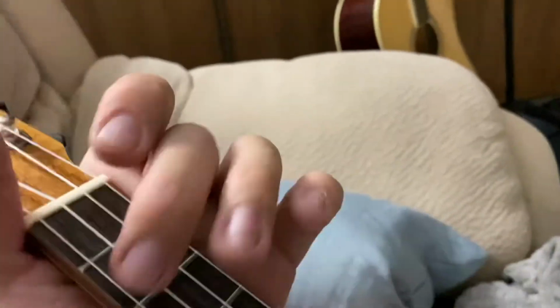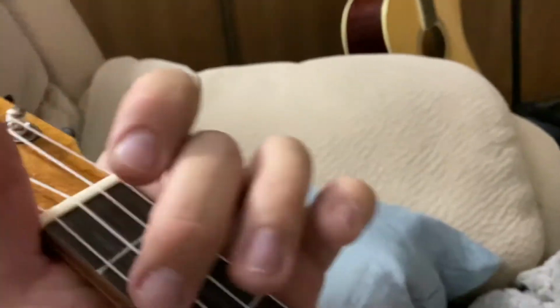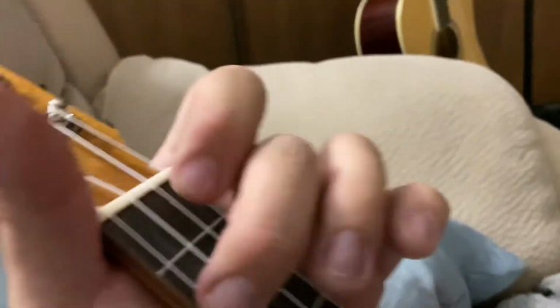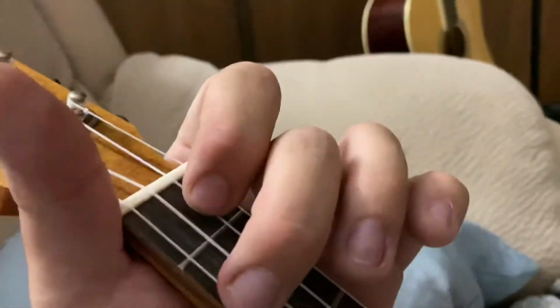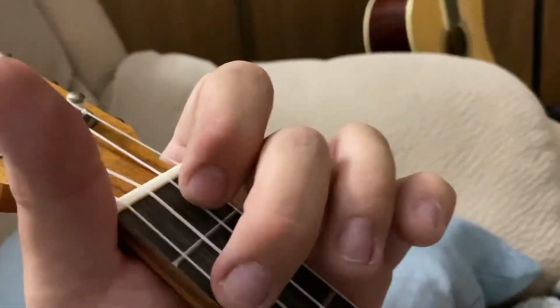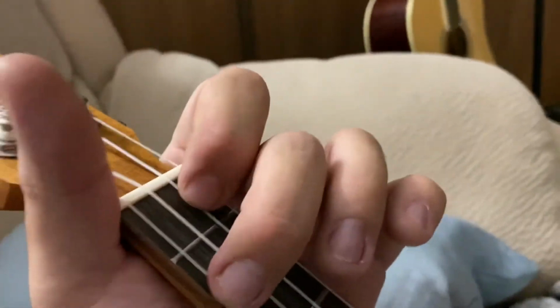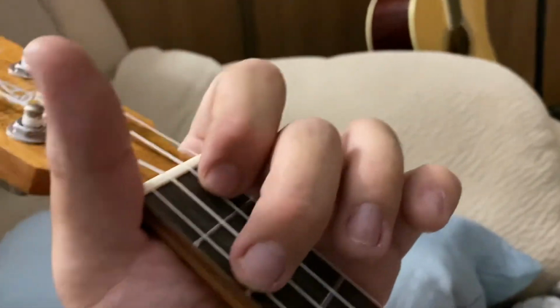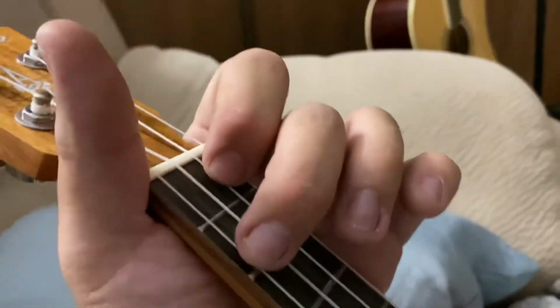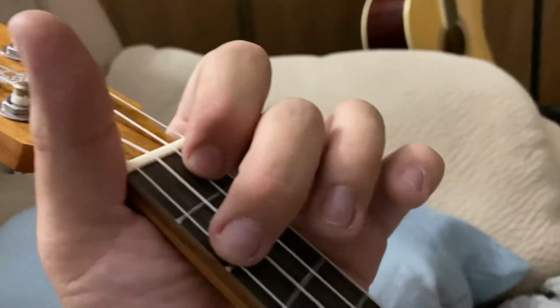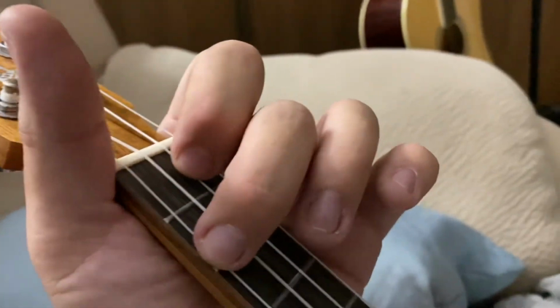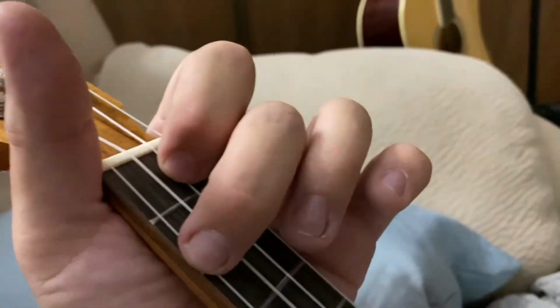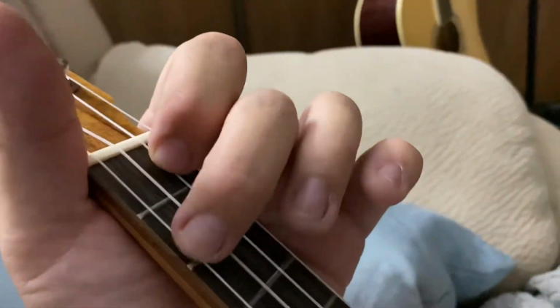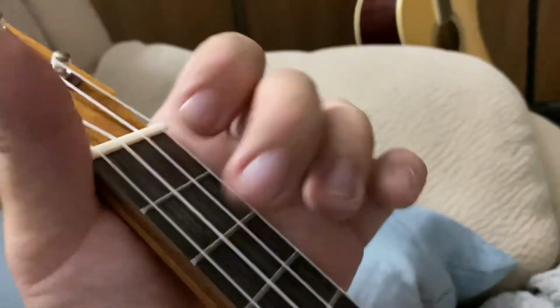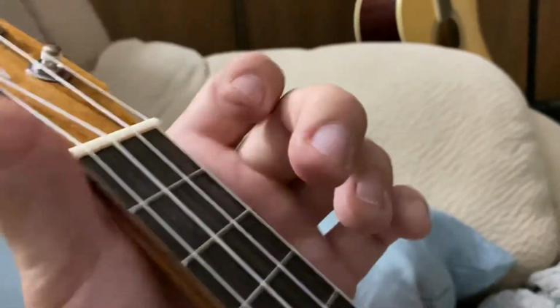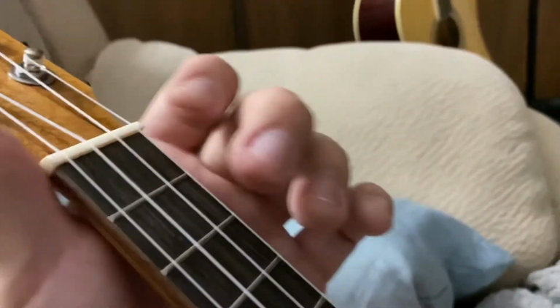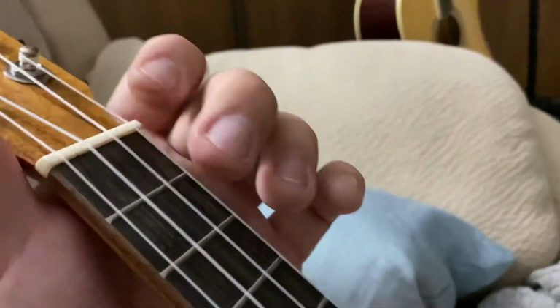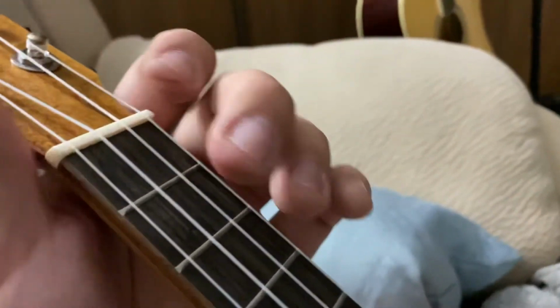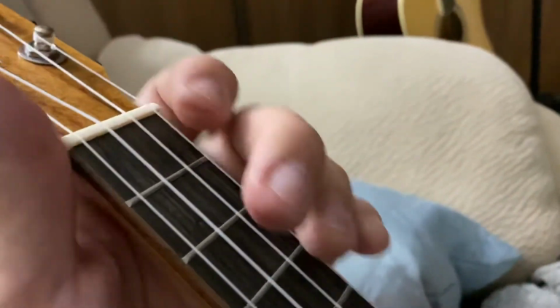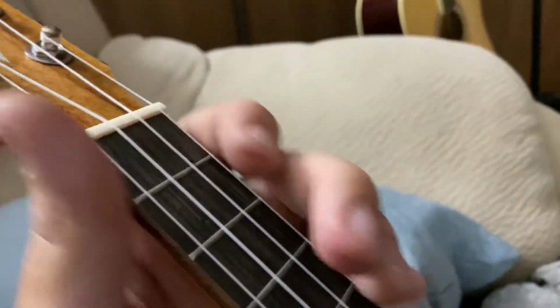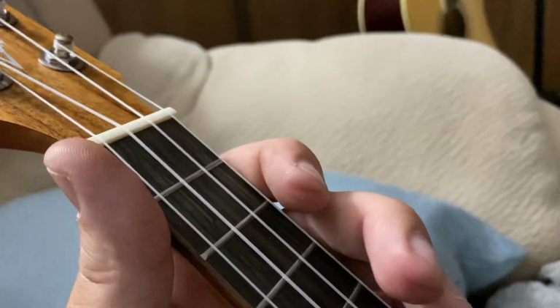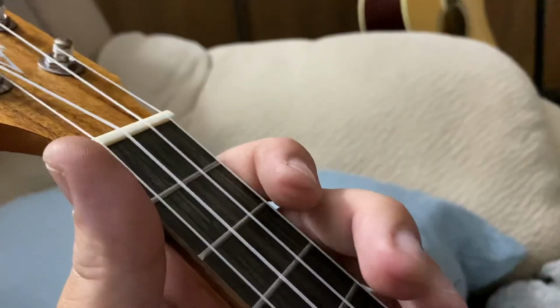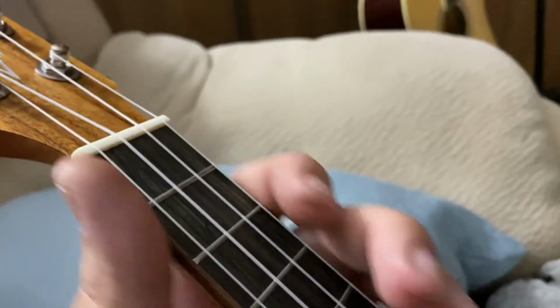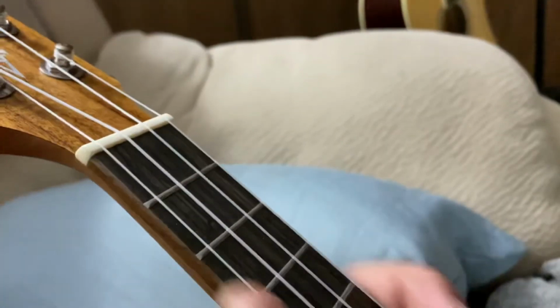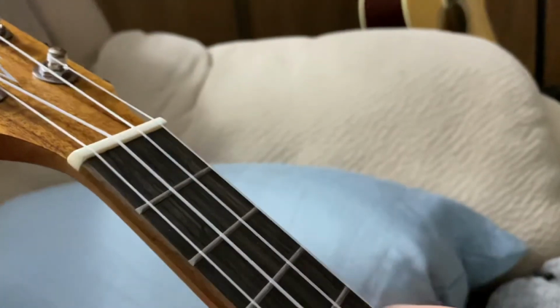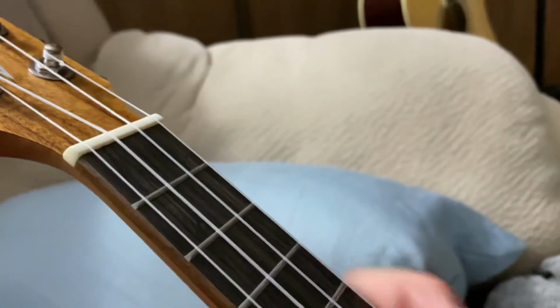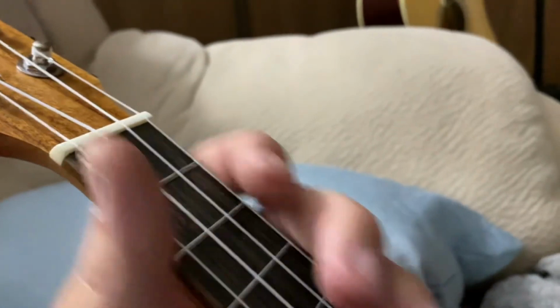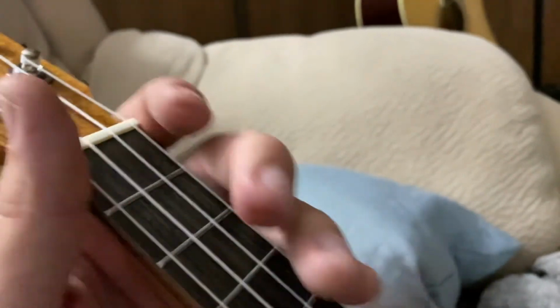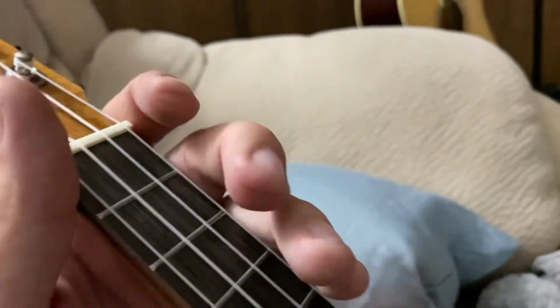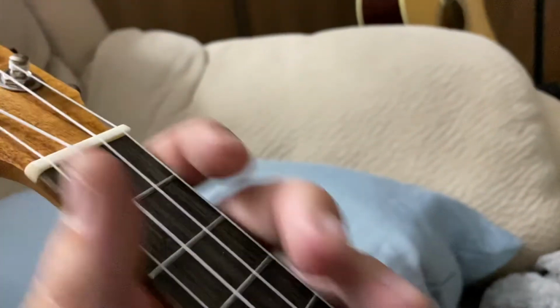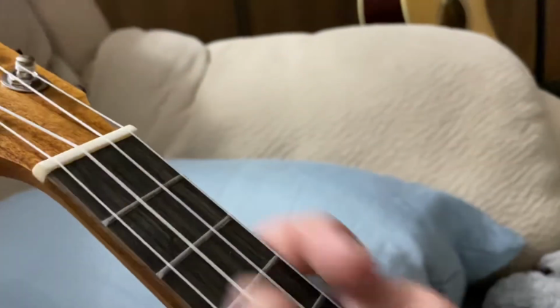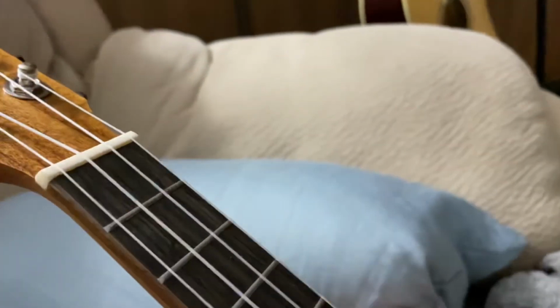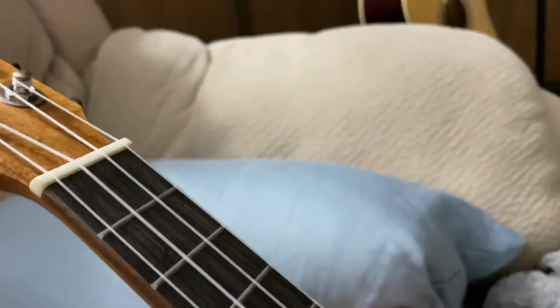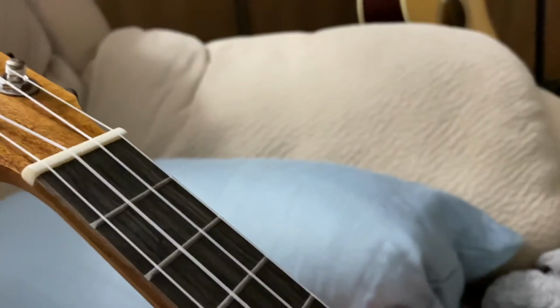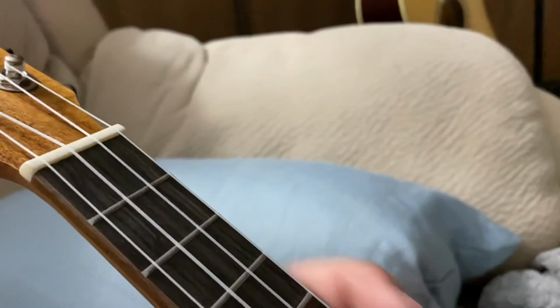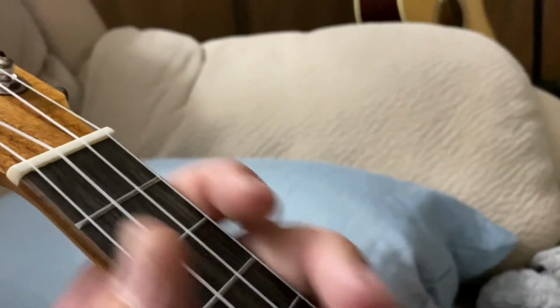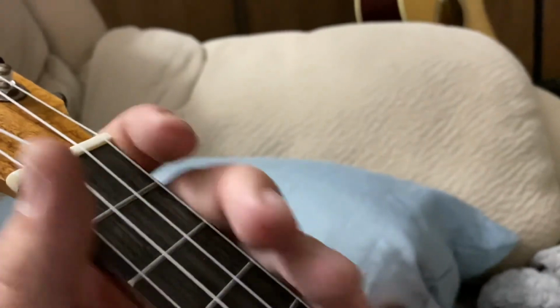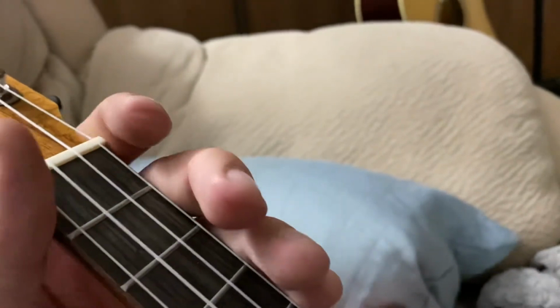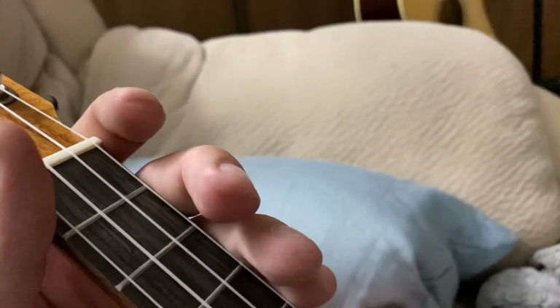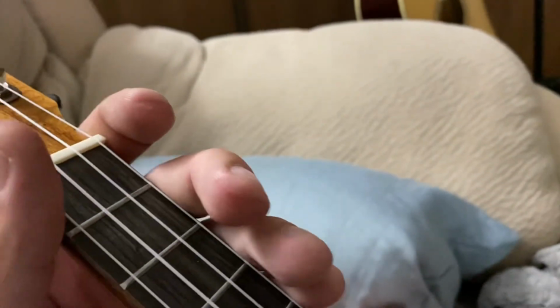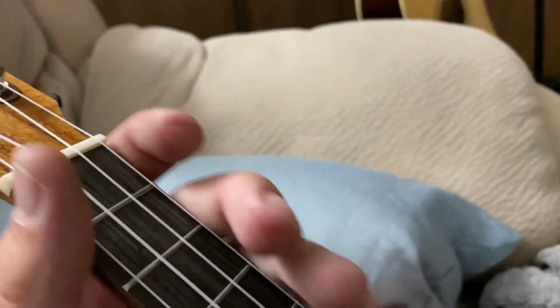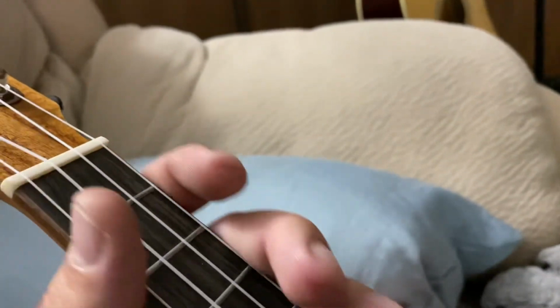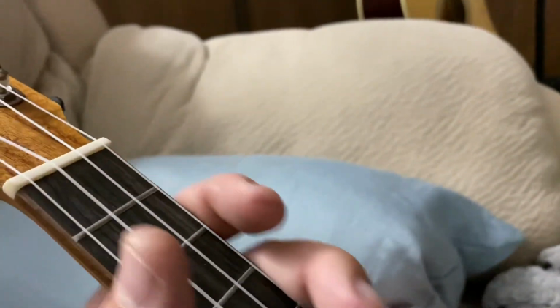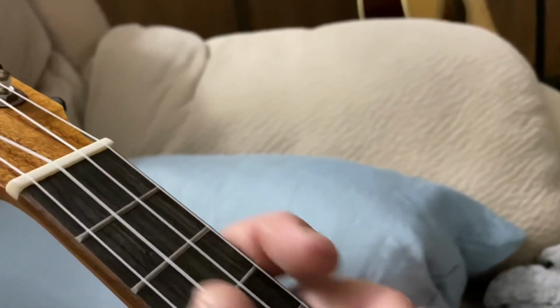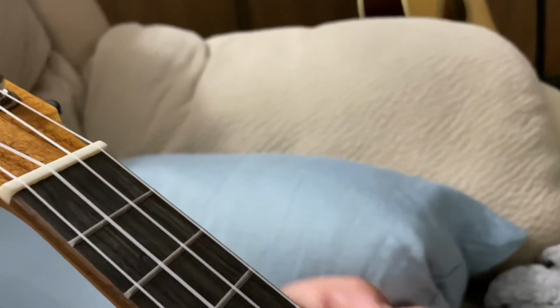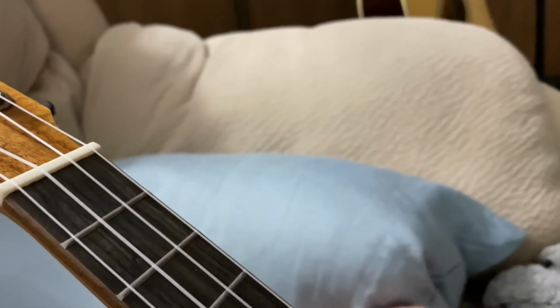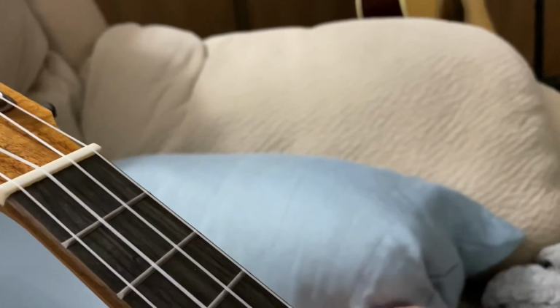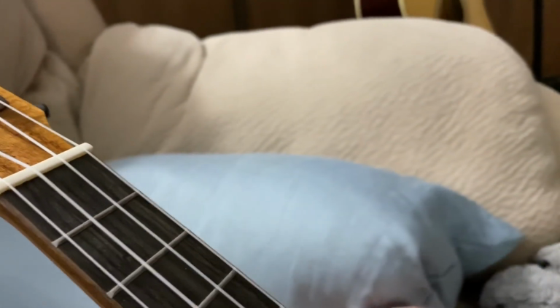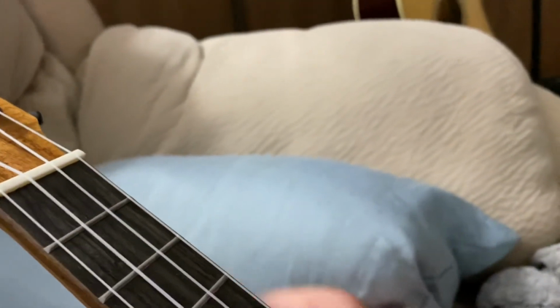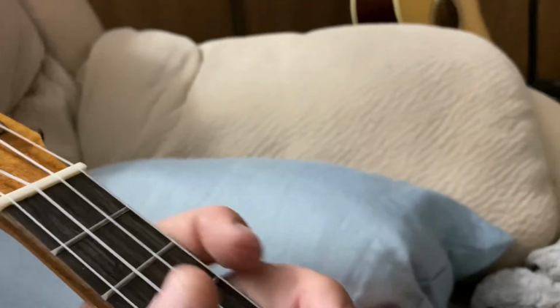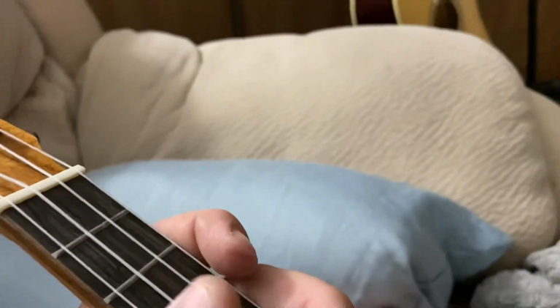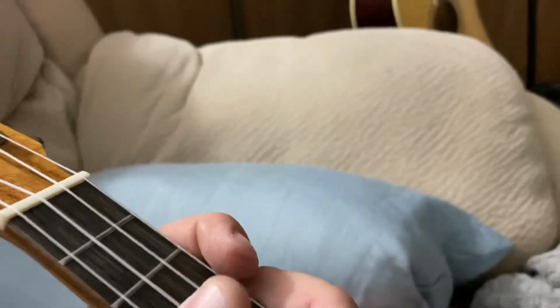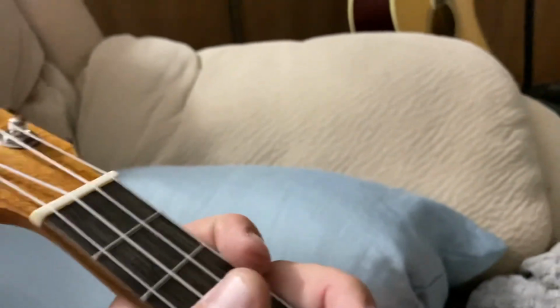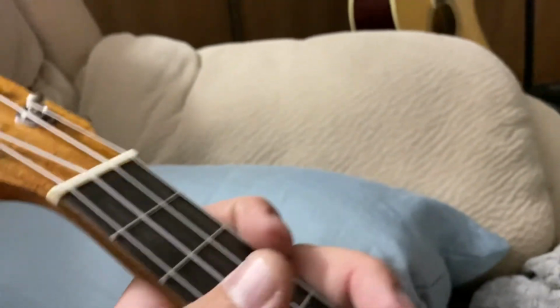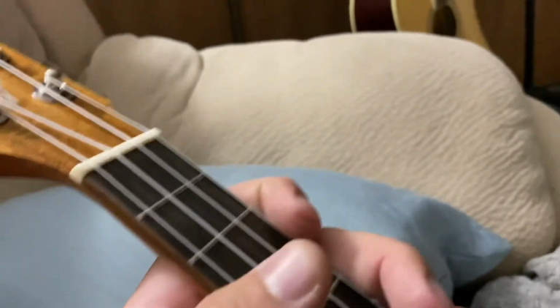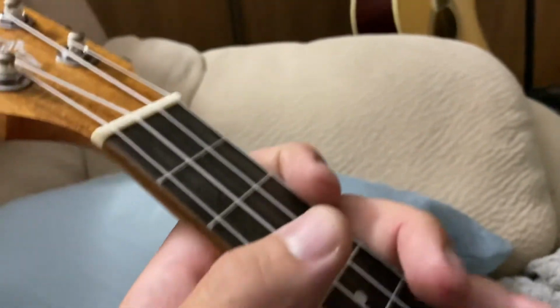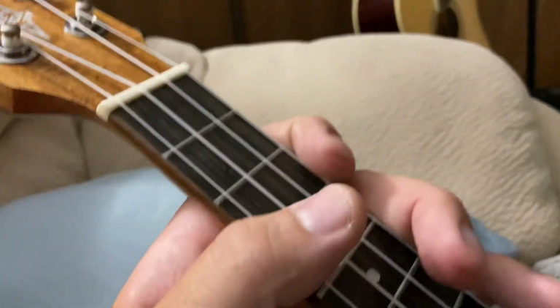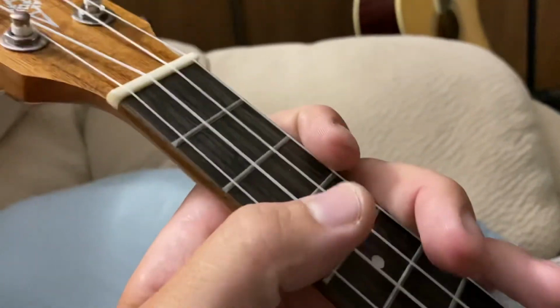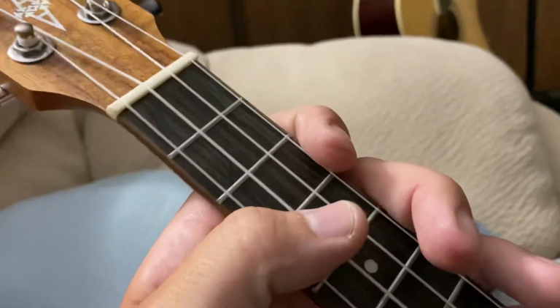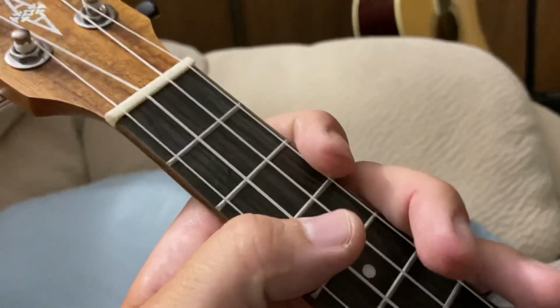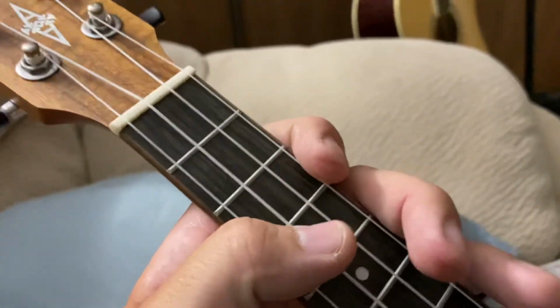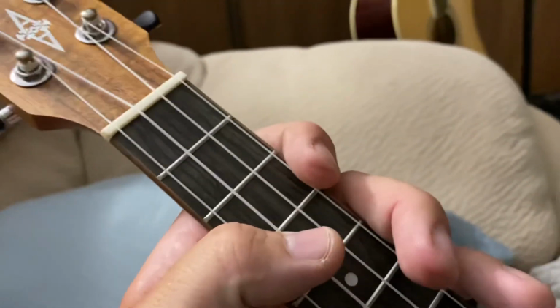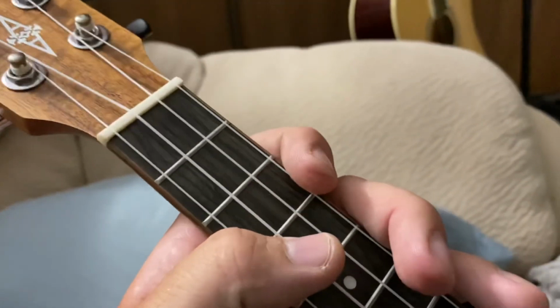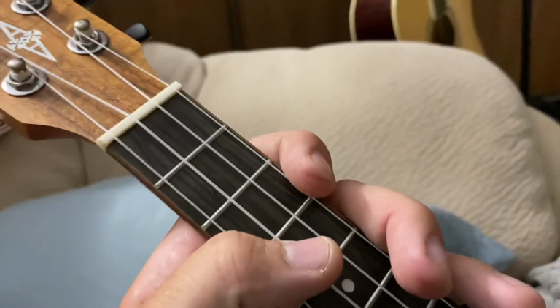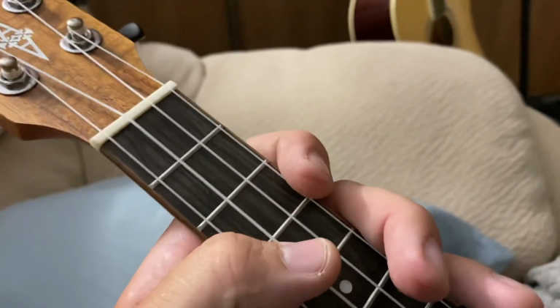I wish I could teach you better. I just literally don't know how to play ukulele, so I don't really know what I'm doing. But if that helps, let me know.